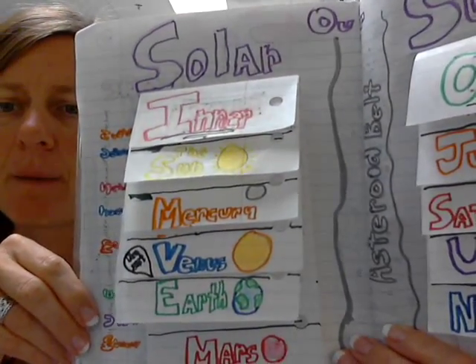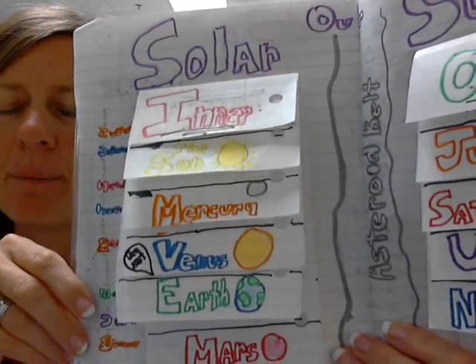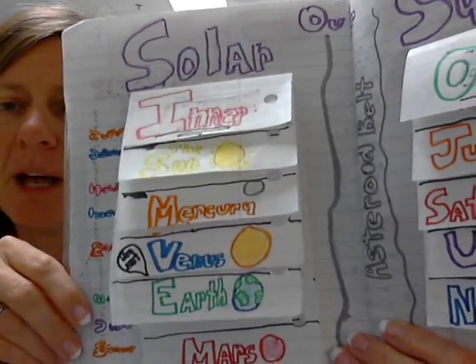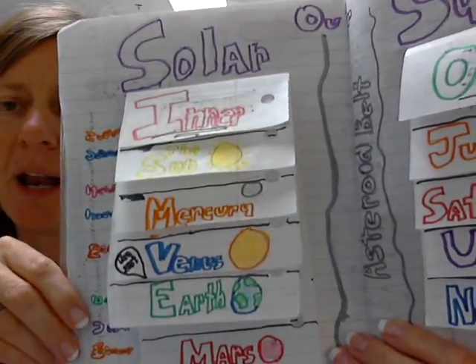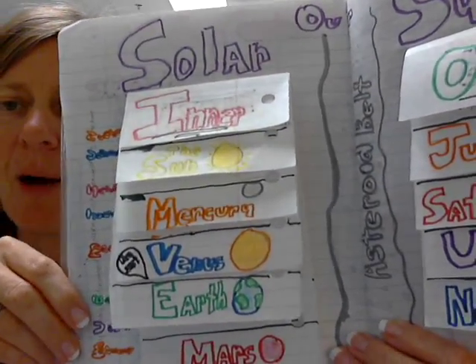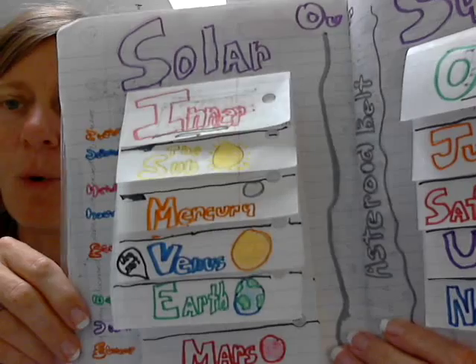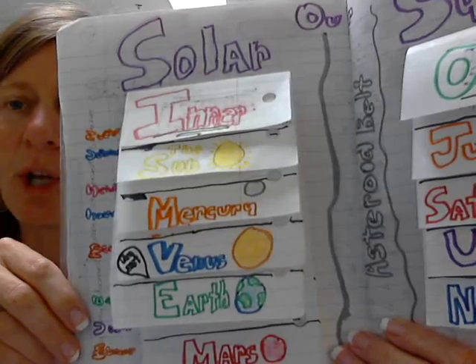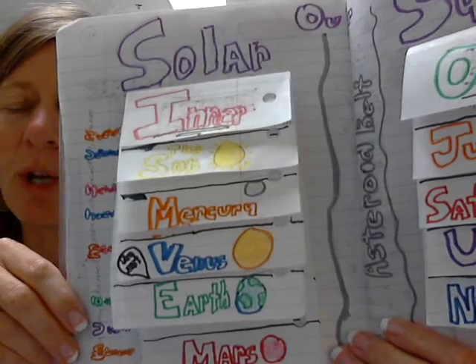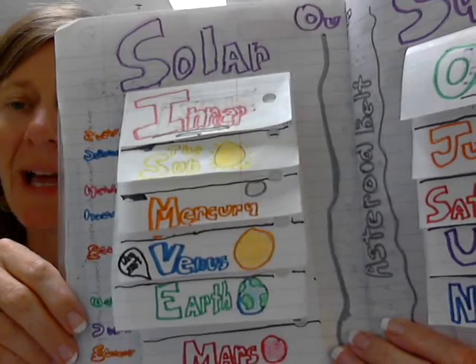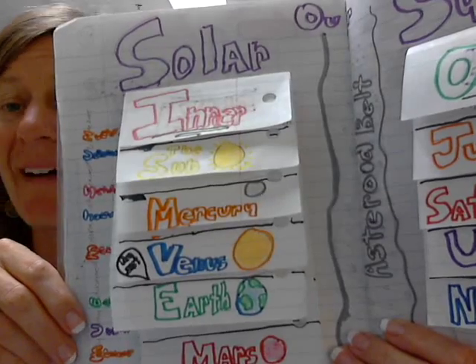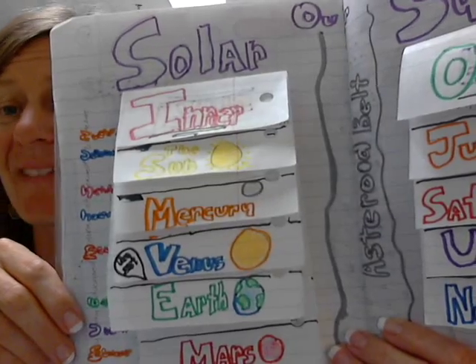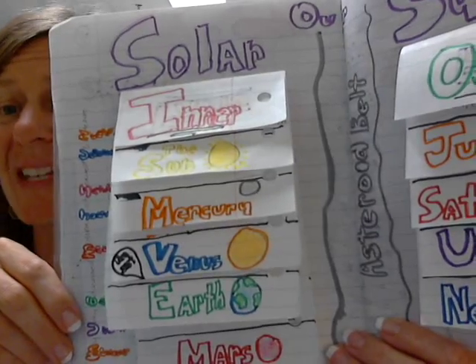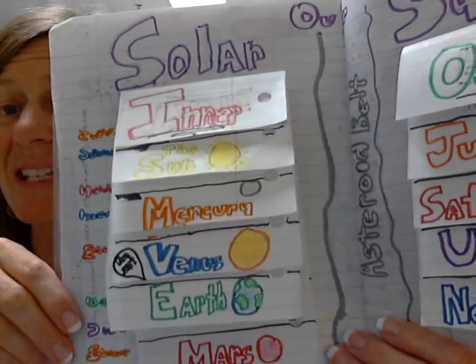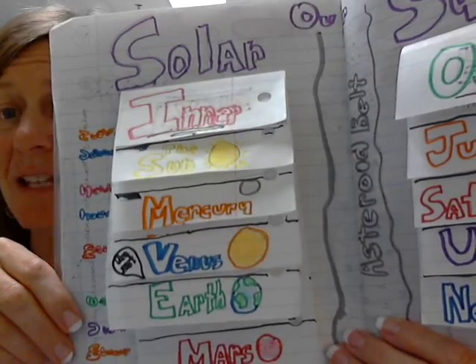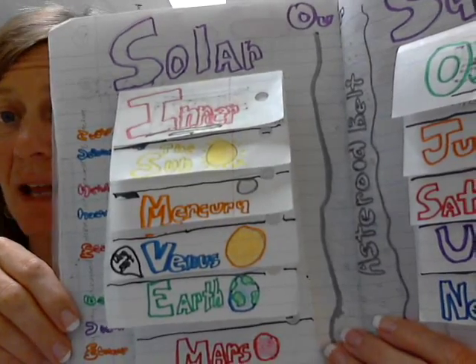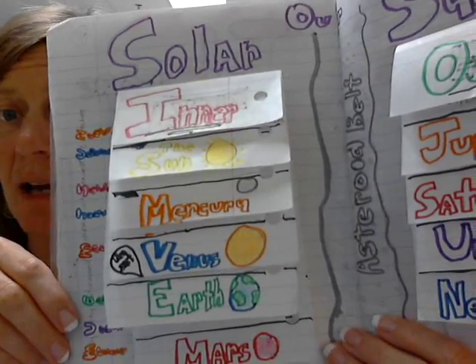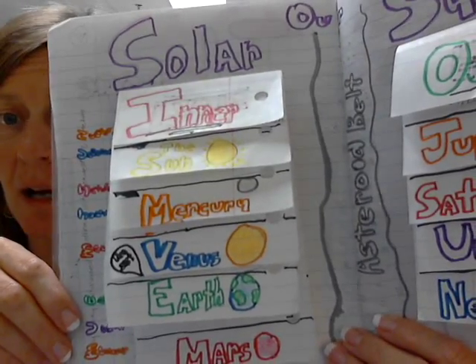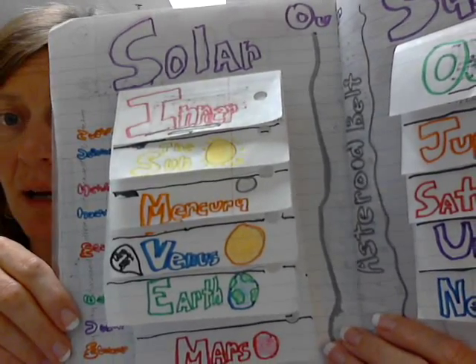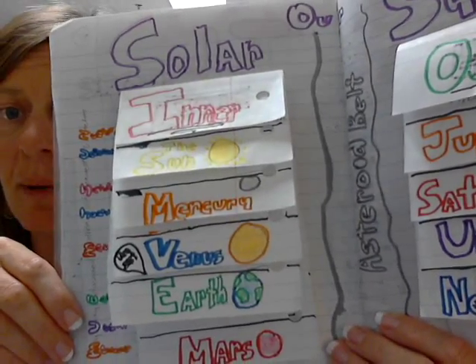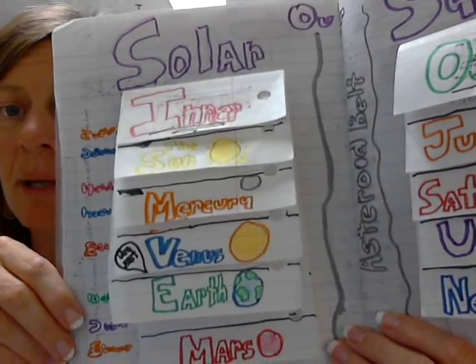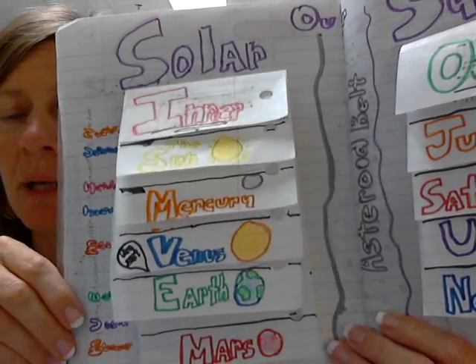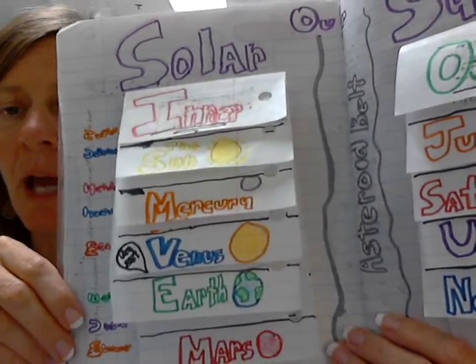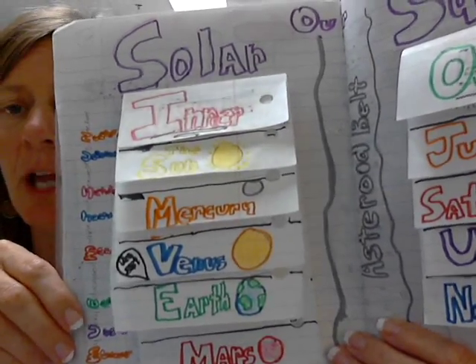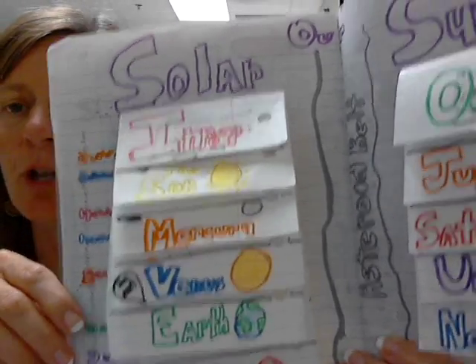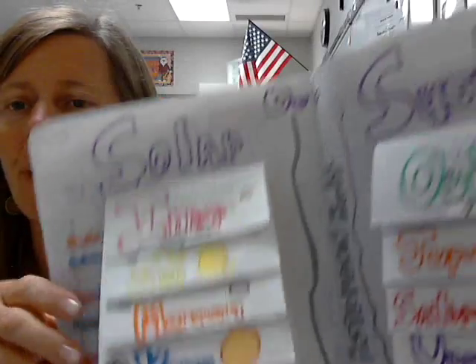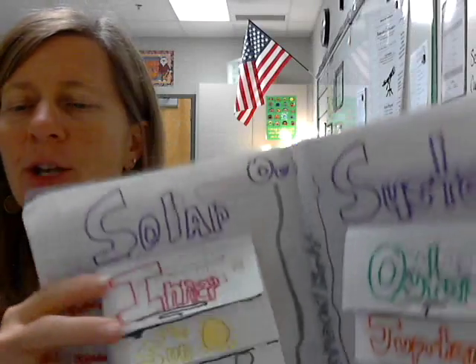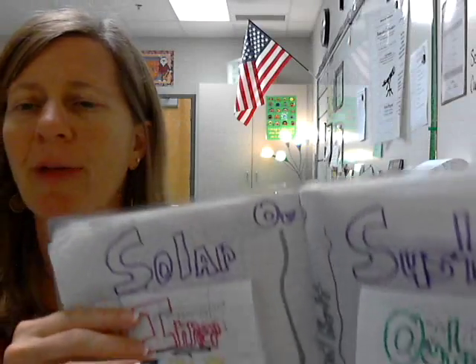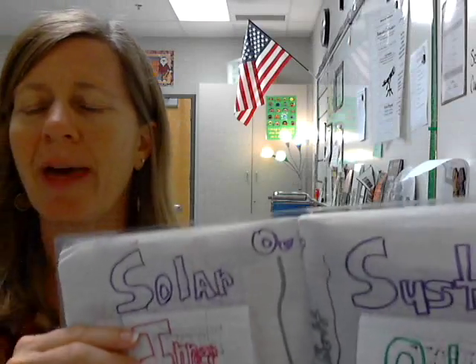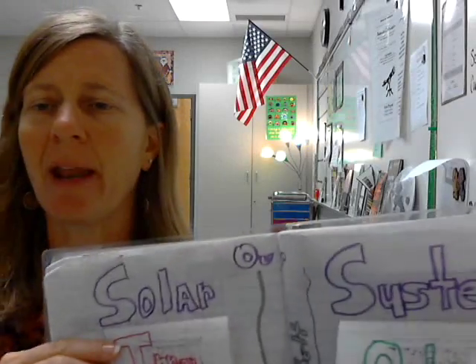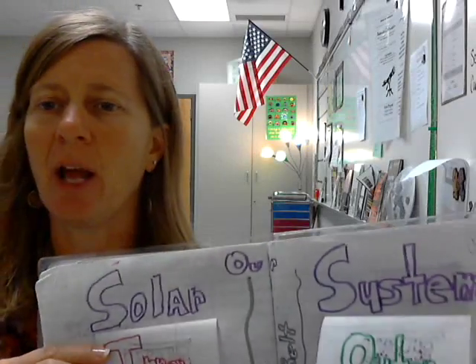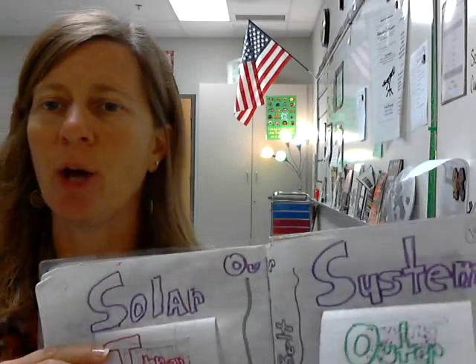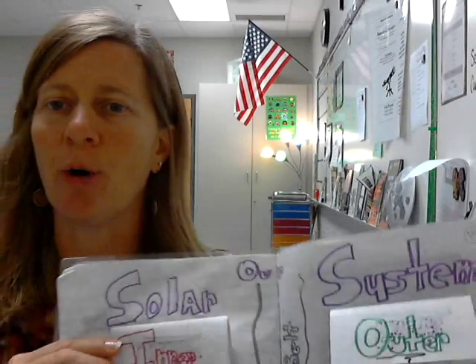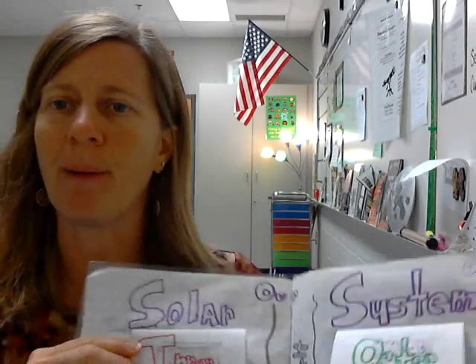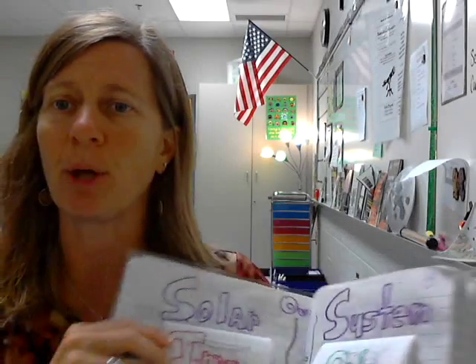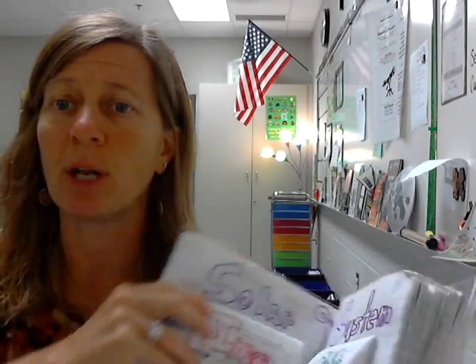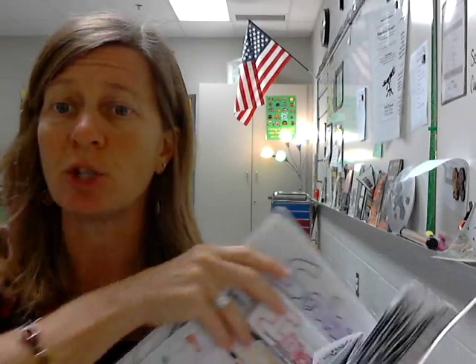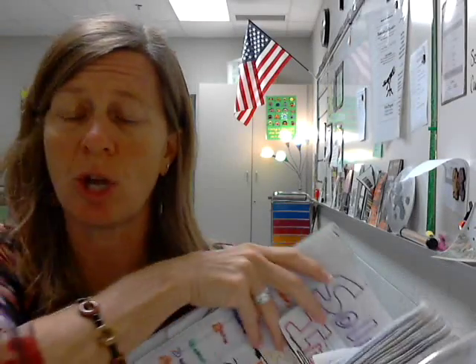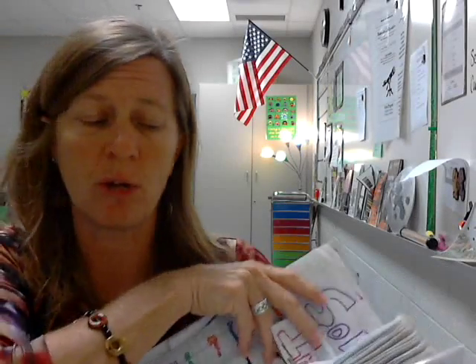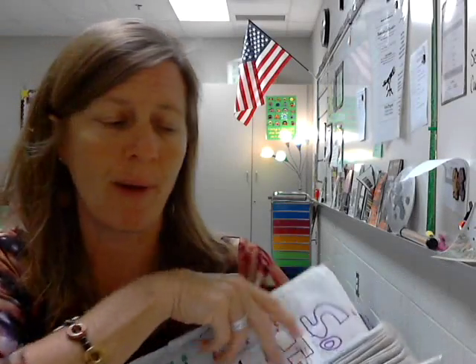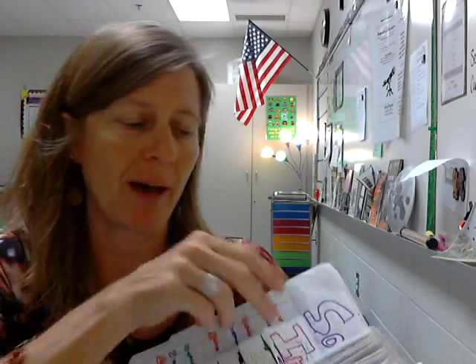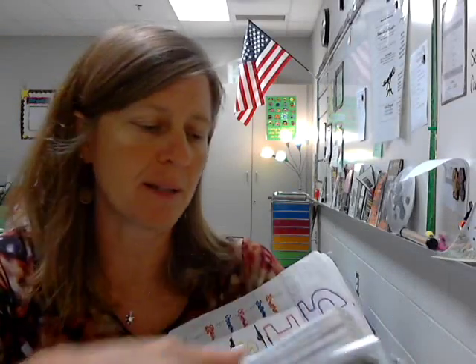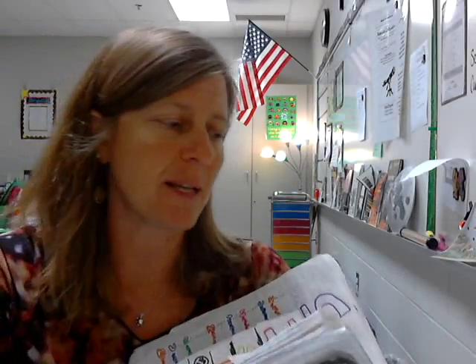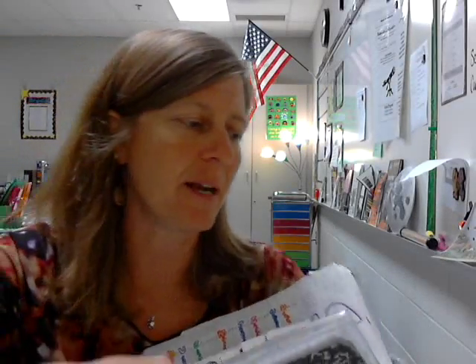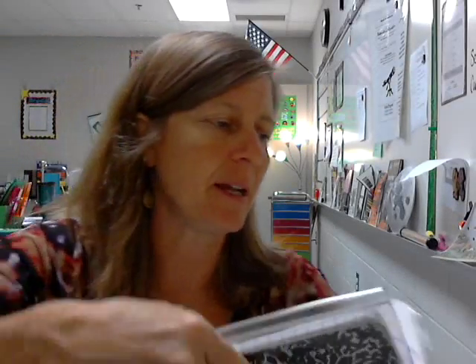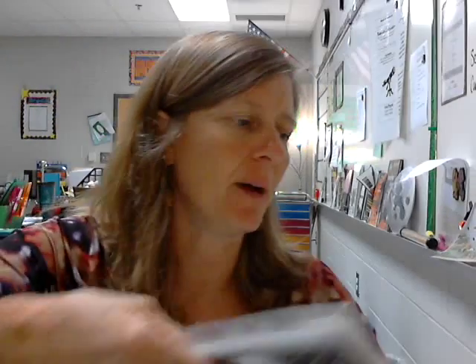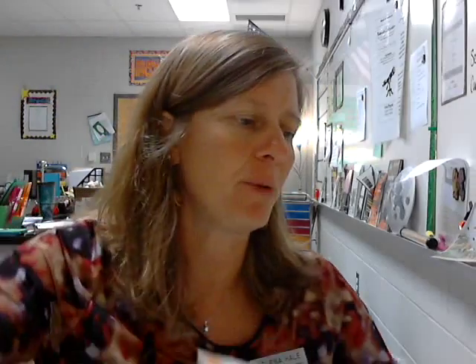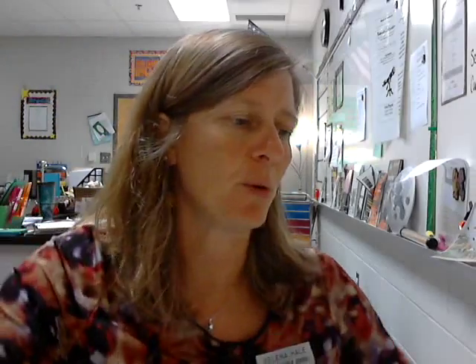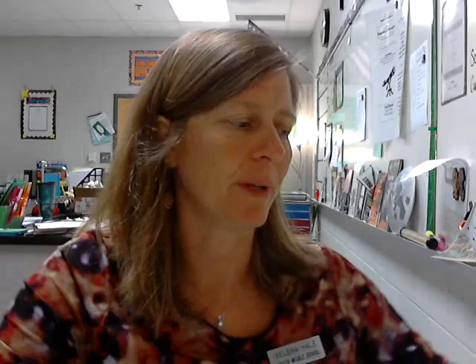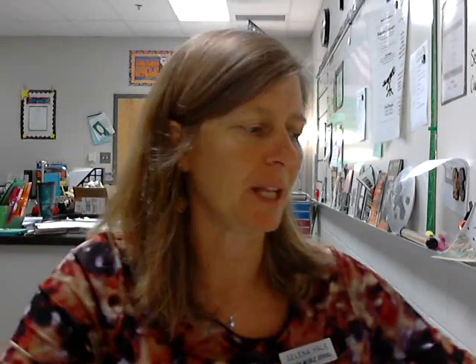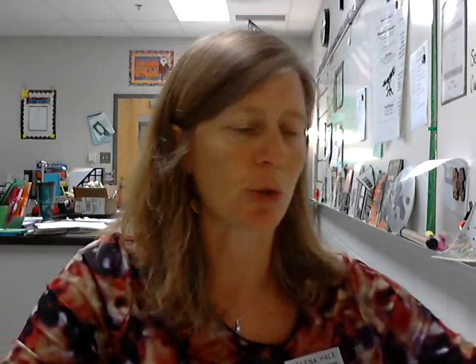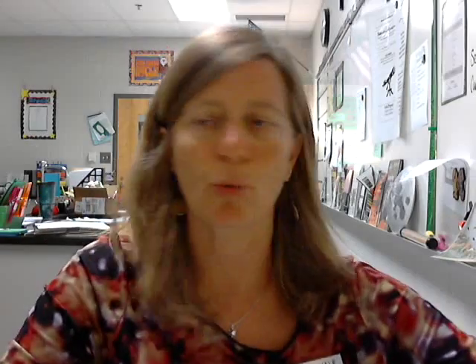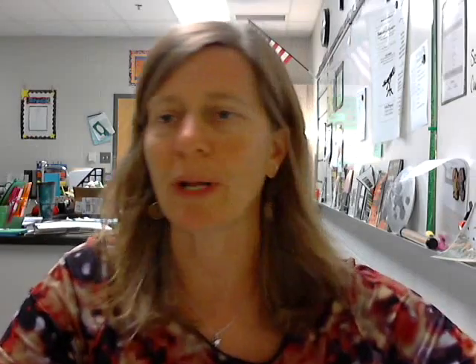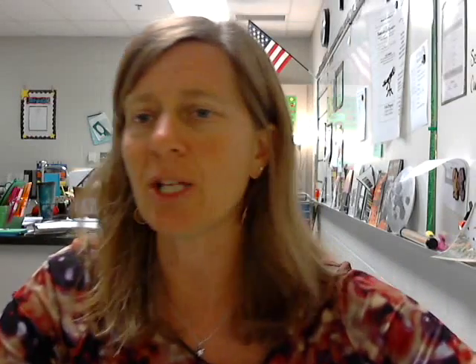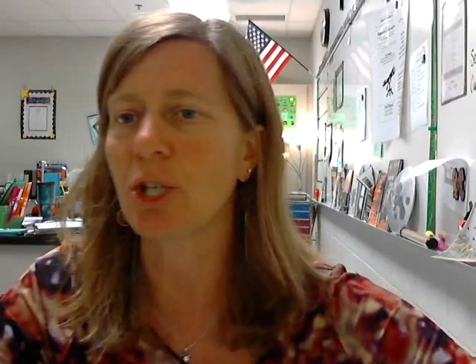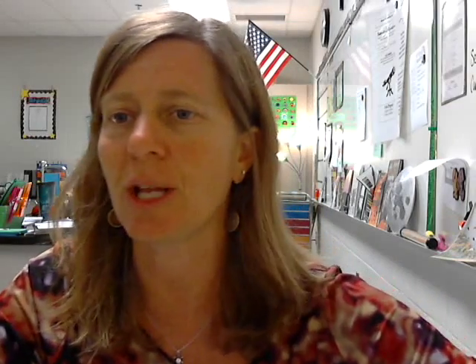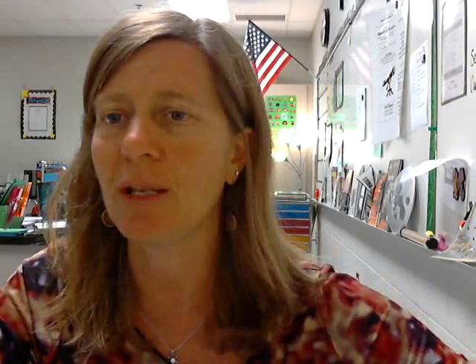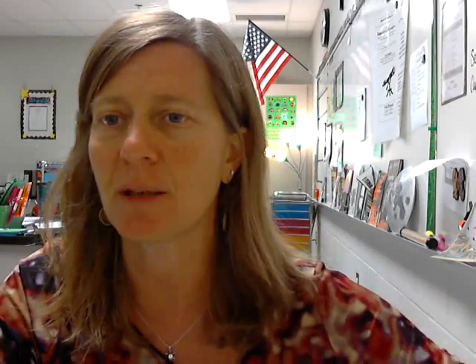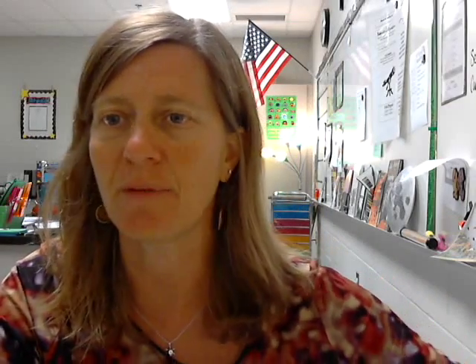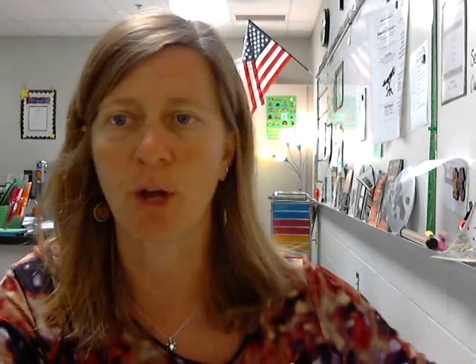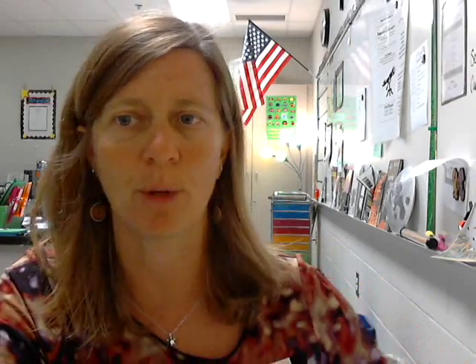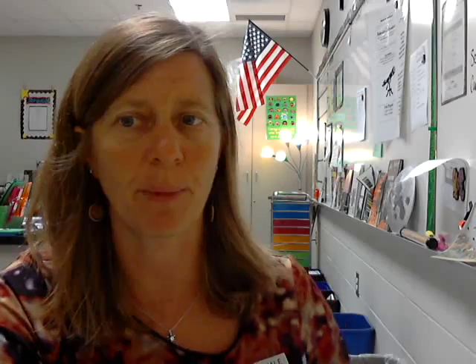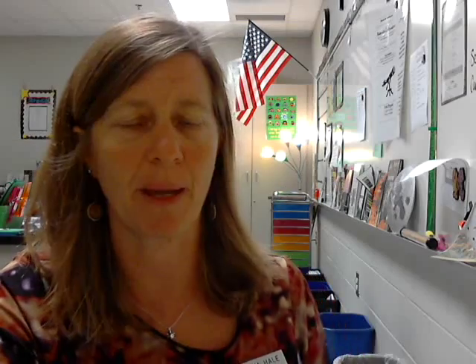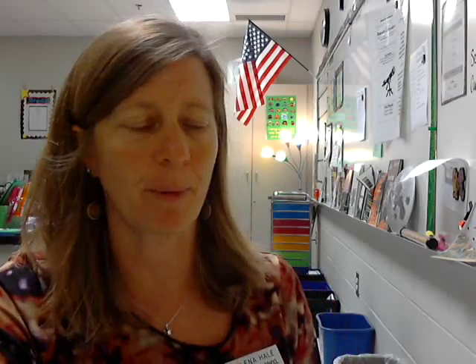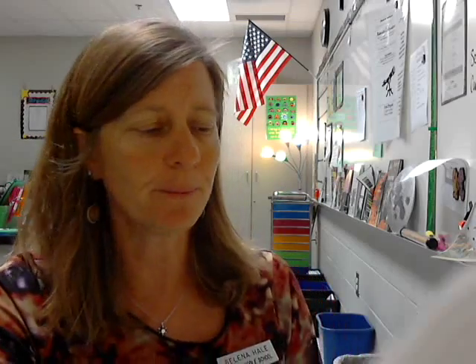I want you to have this set up, and you may do that at home. I'm going to show you how to set it up. You will need three sheets of notebook paper.